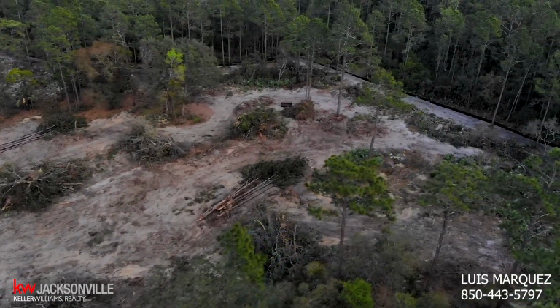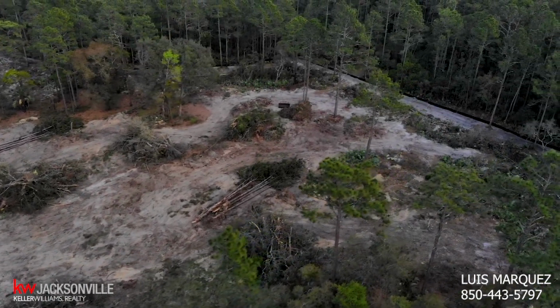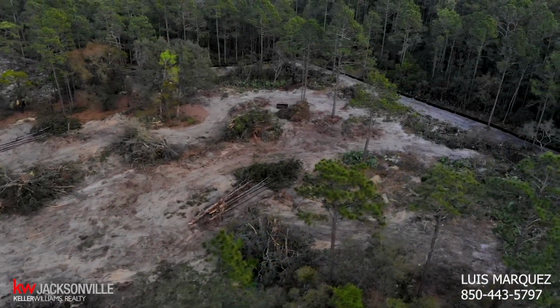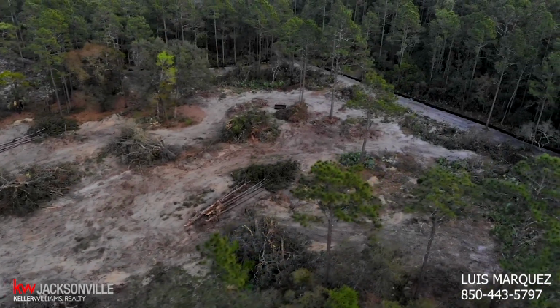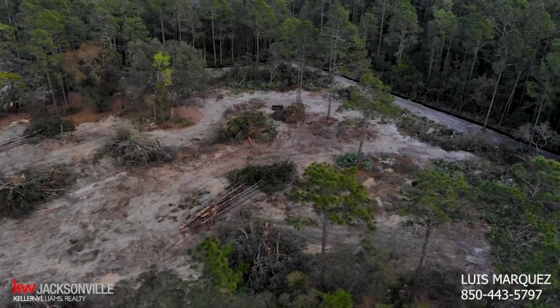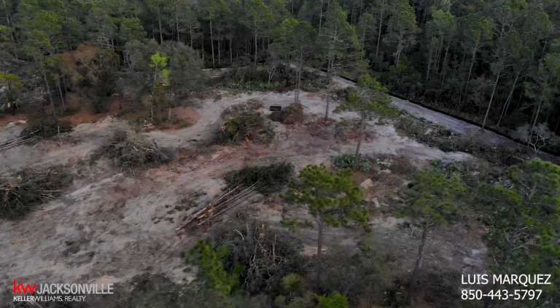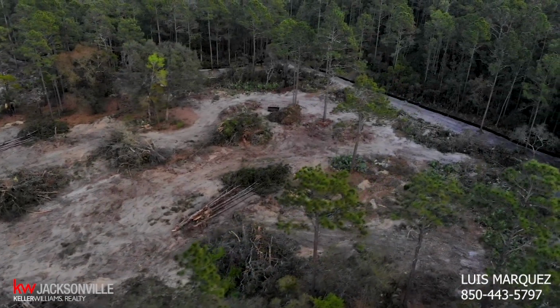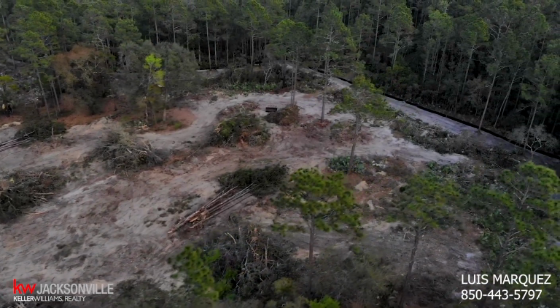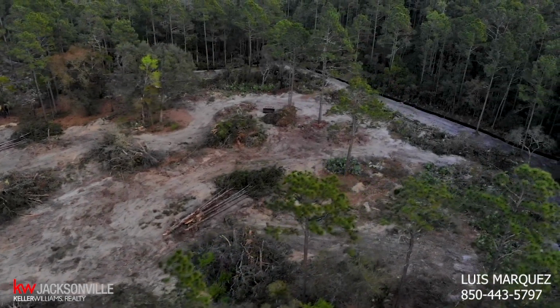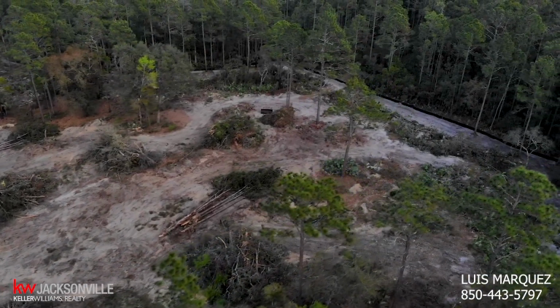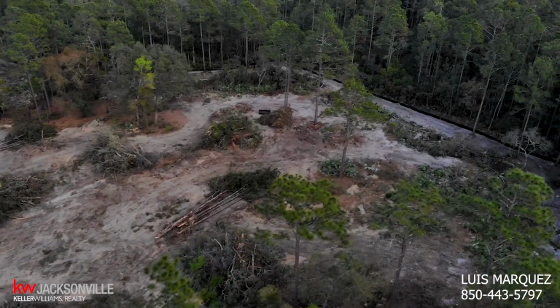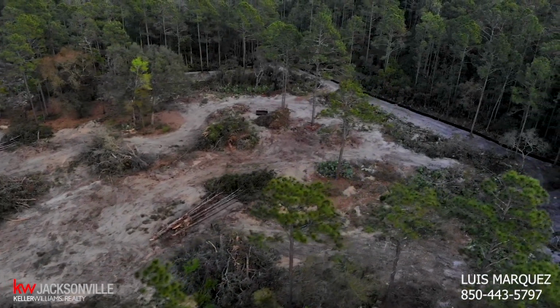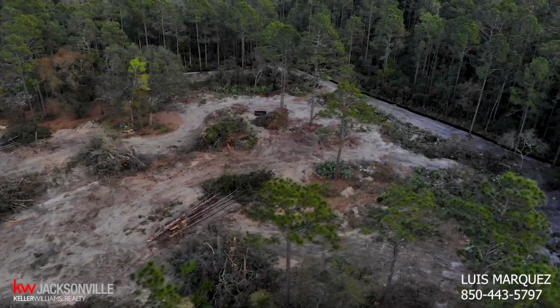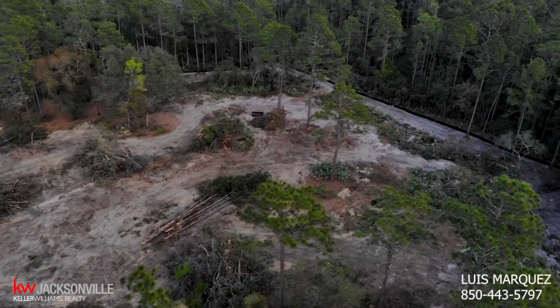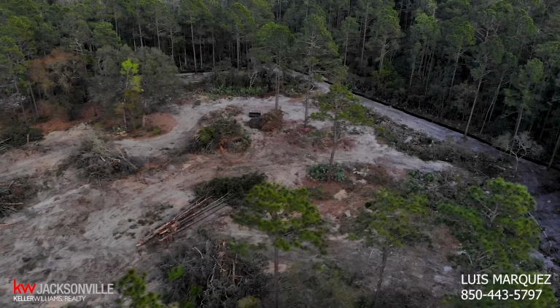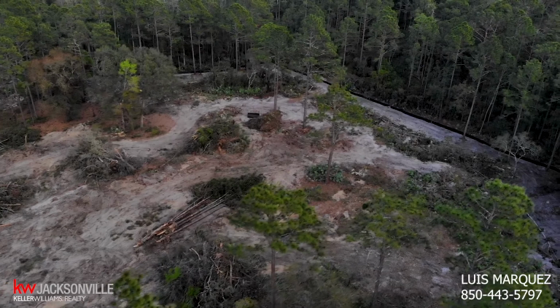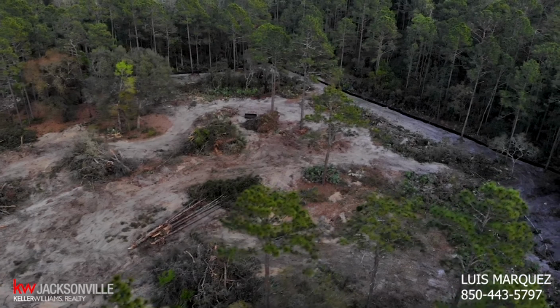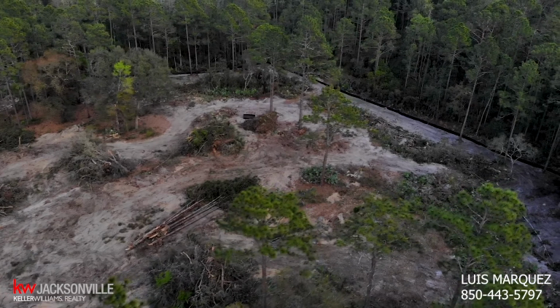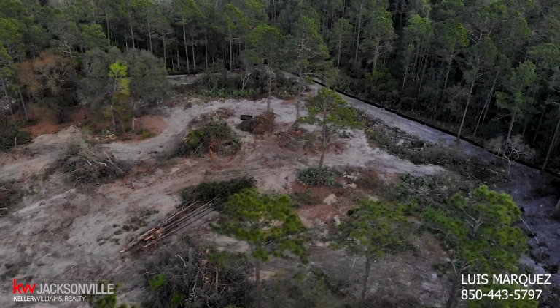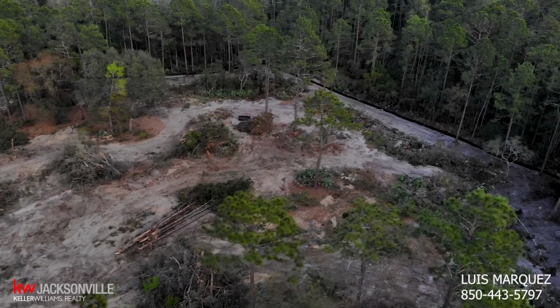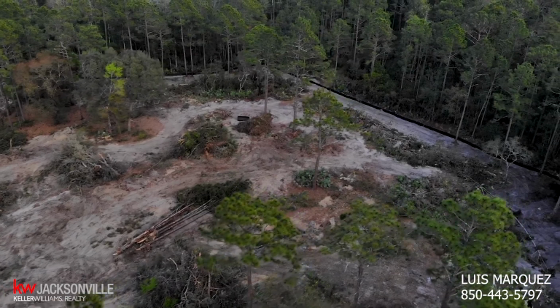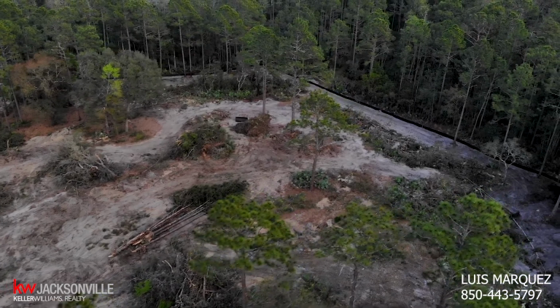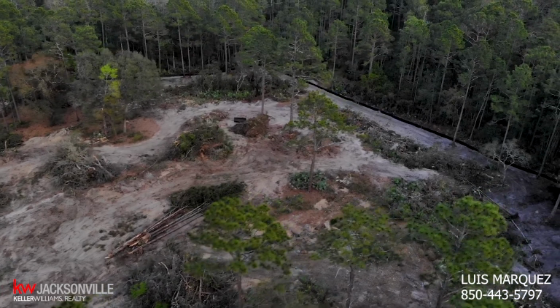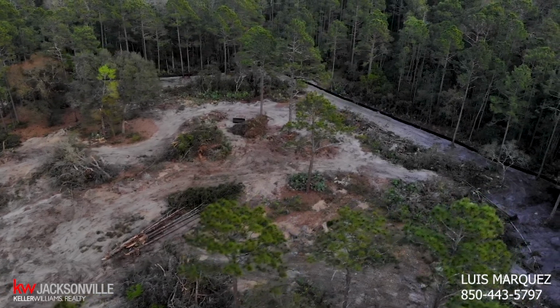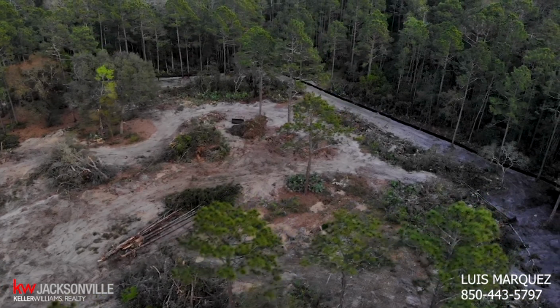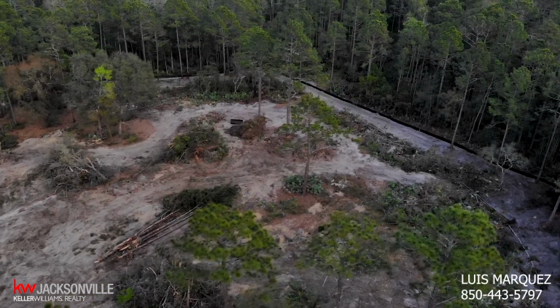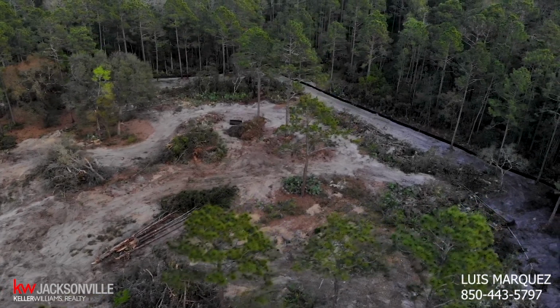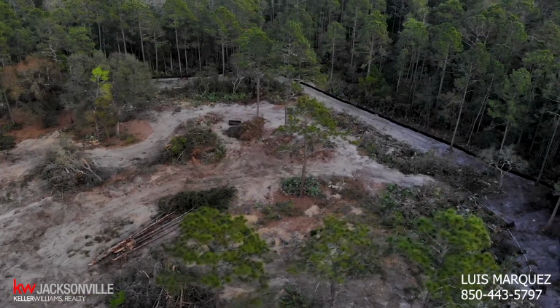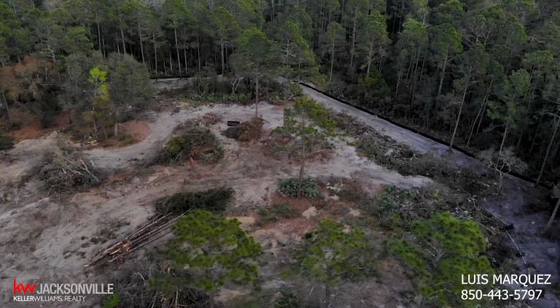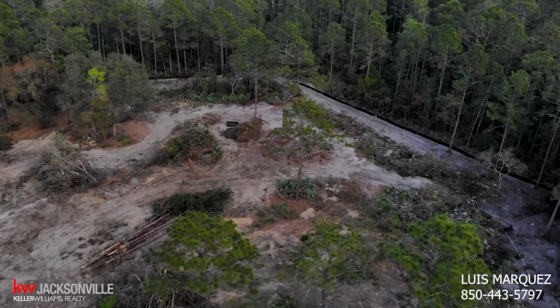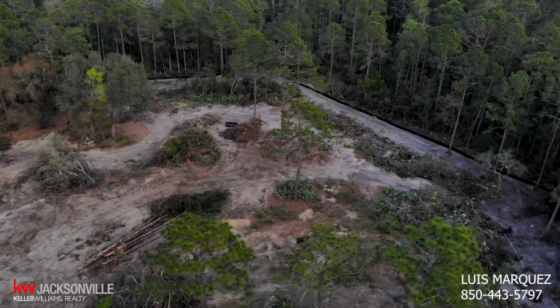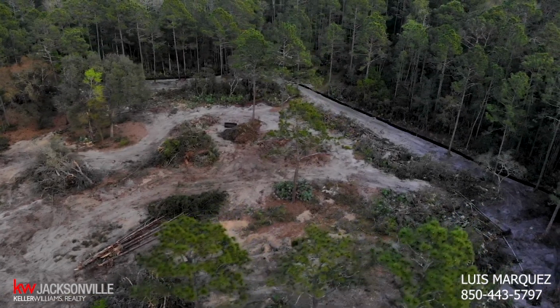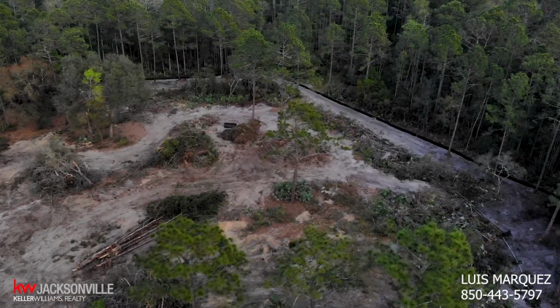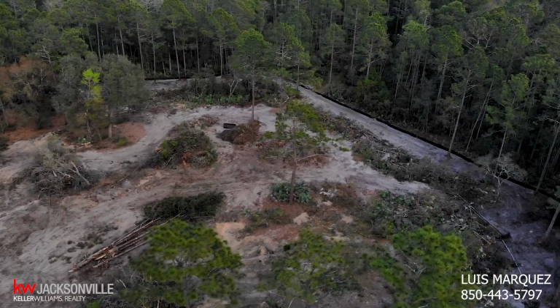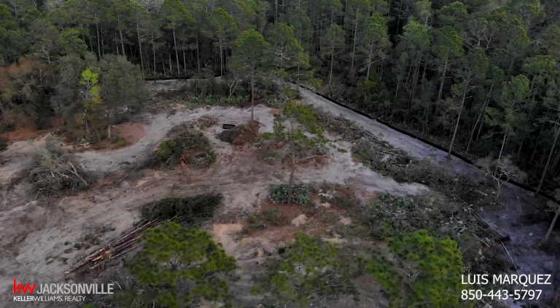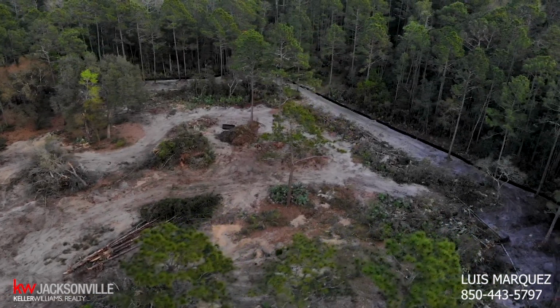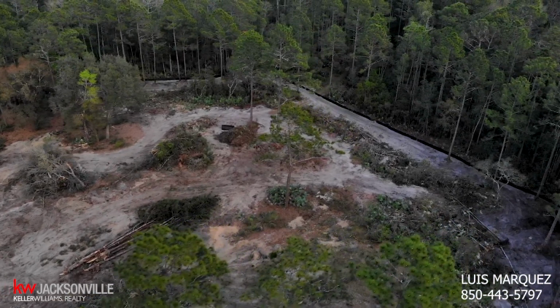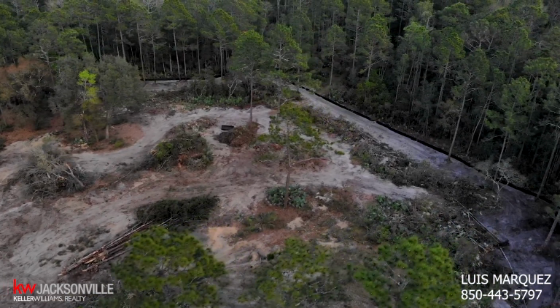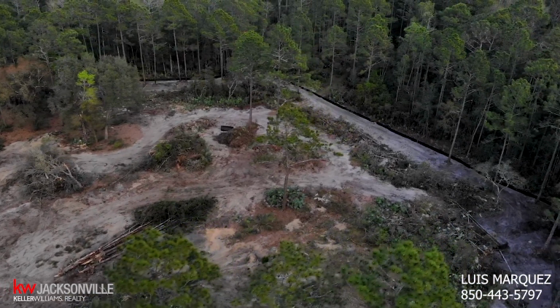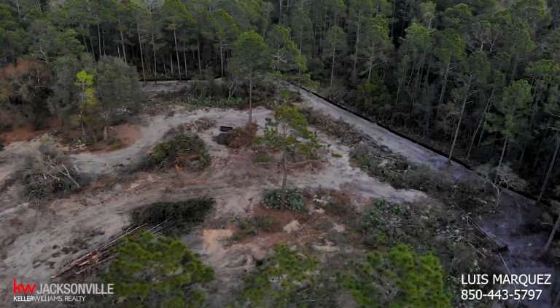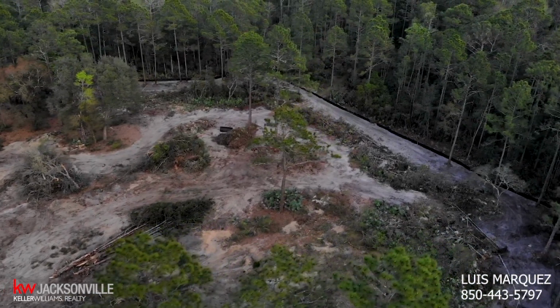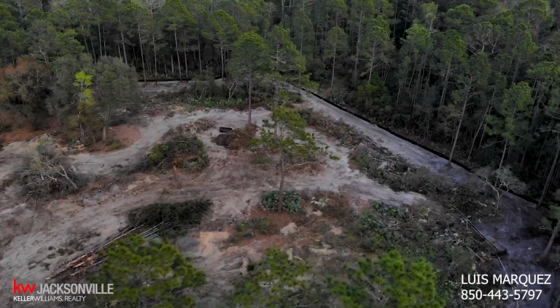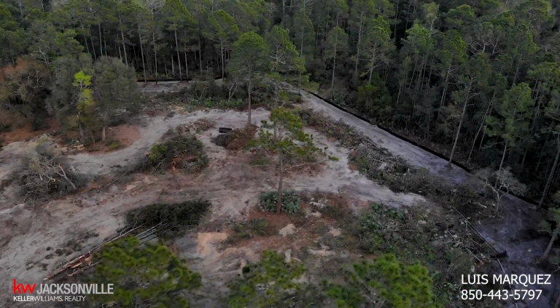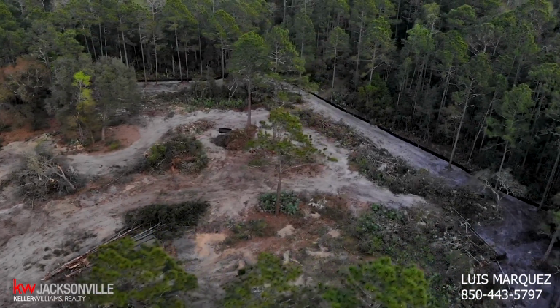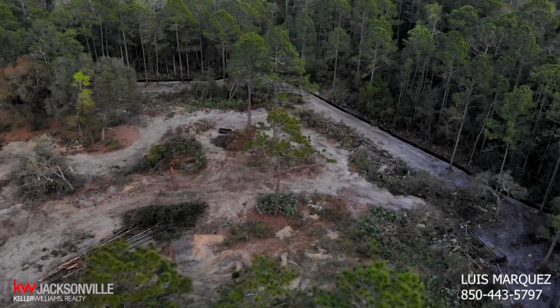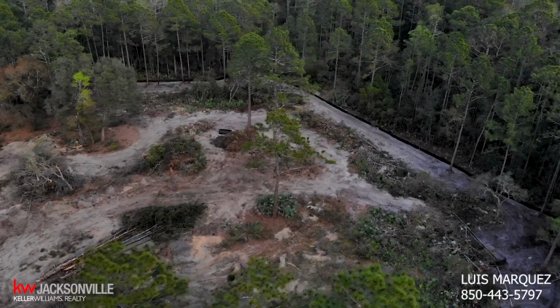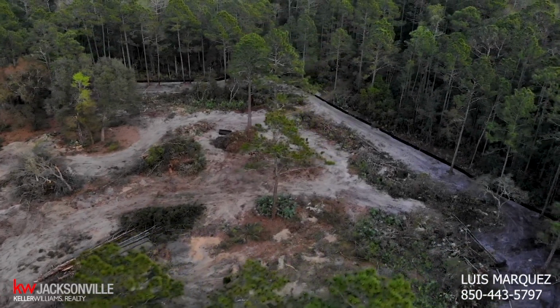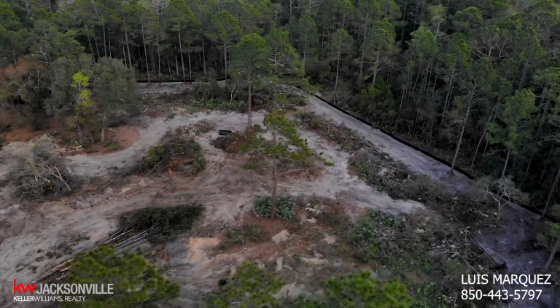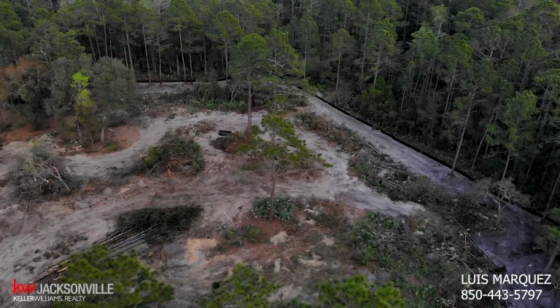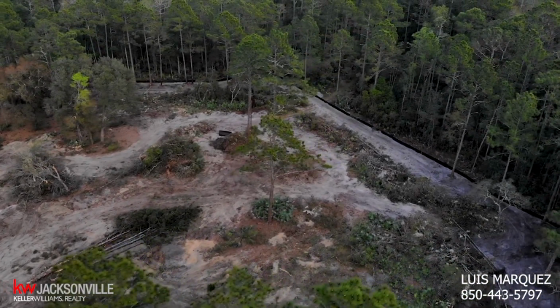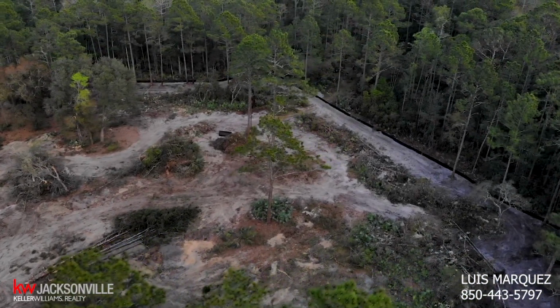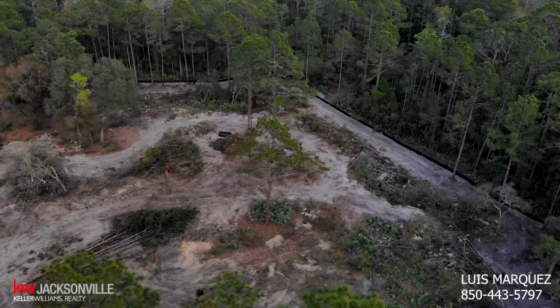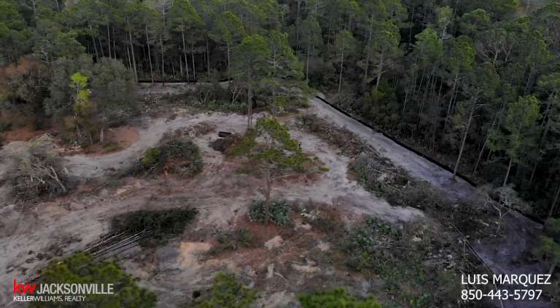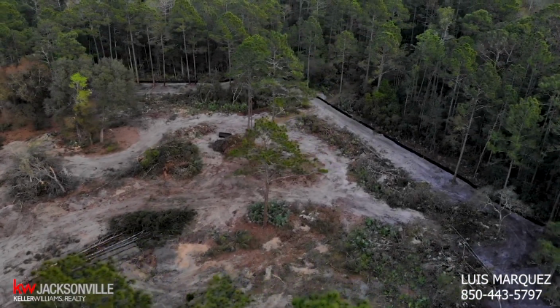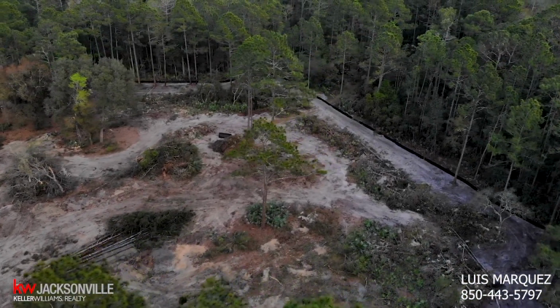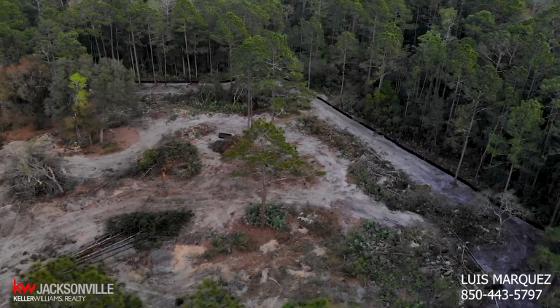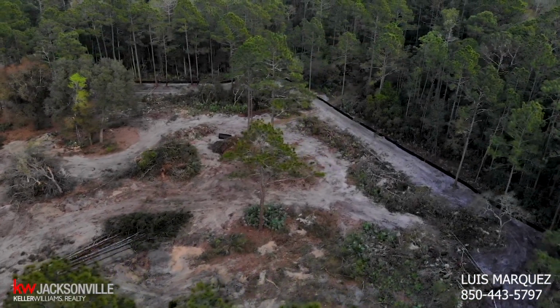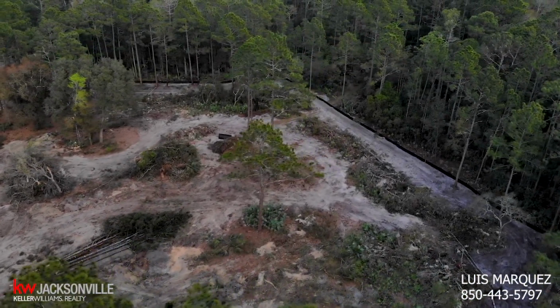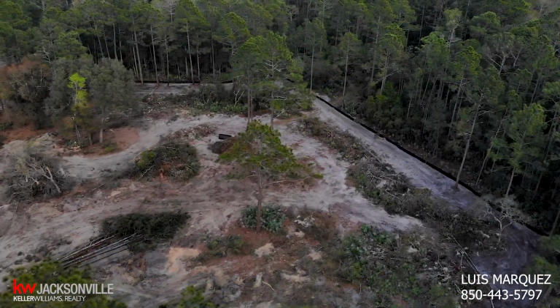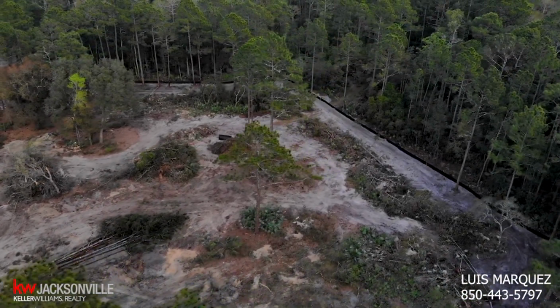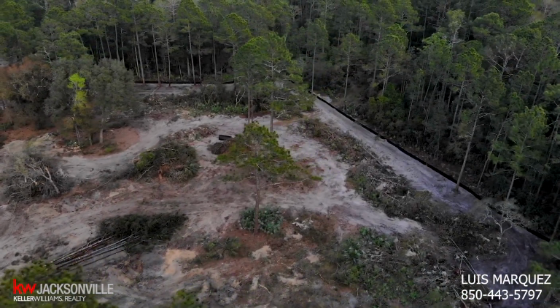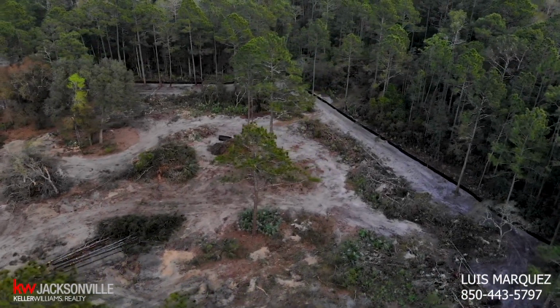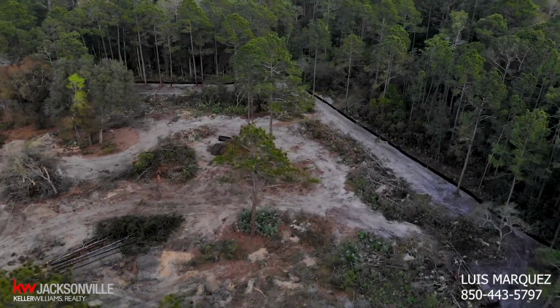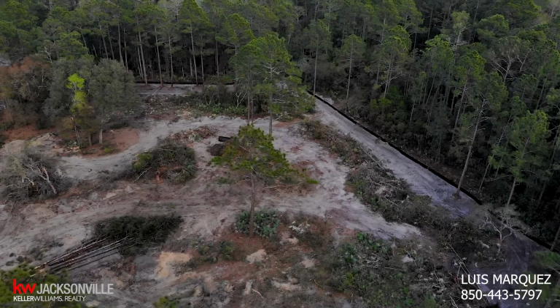This gated community will include a lot of mature oak trees and will feature a small park, and lawn maintenance will be included.